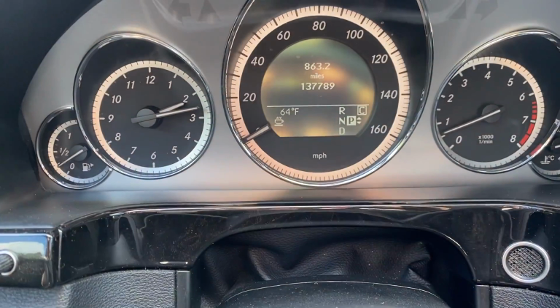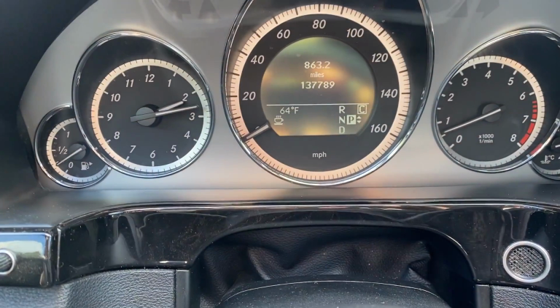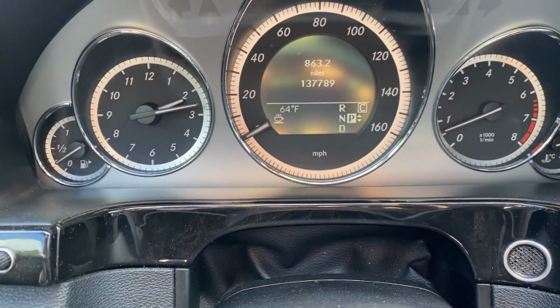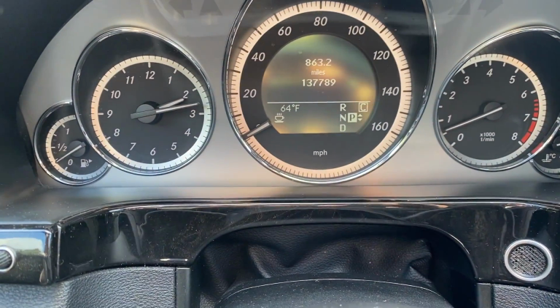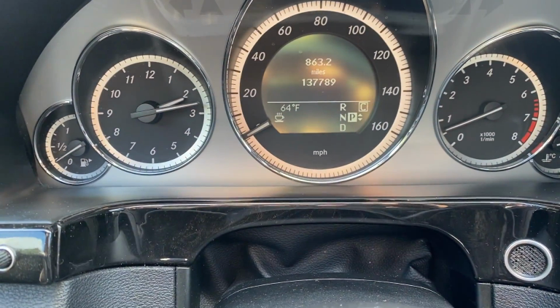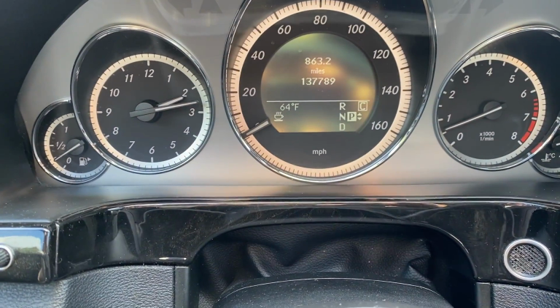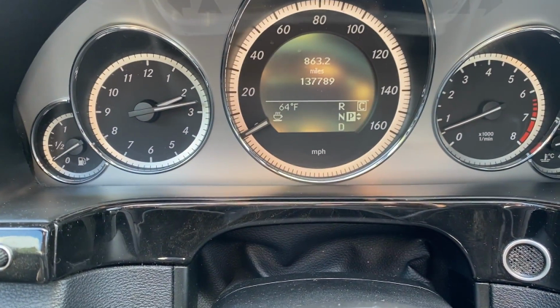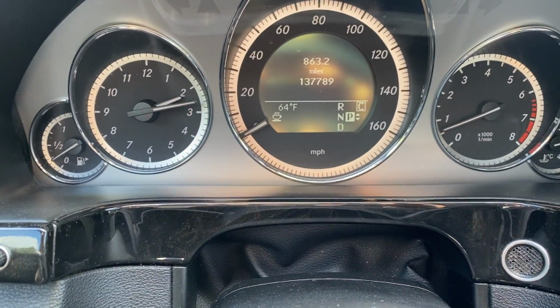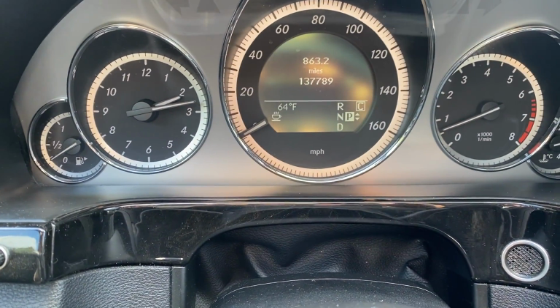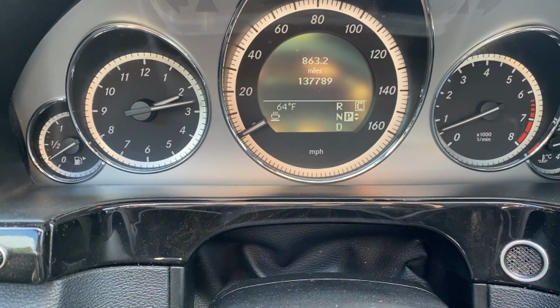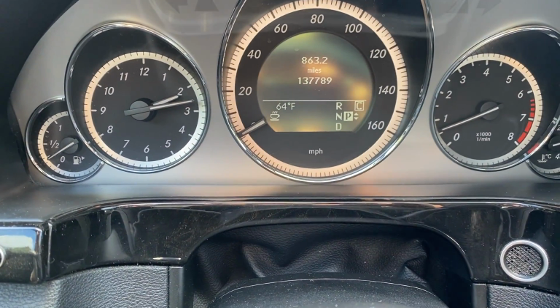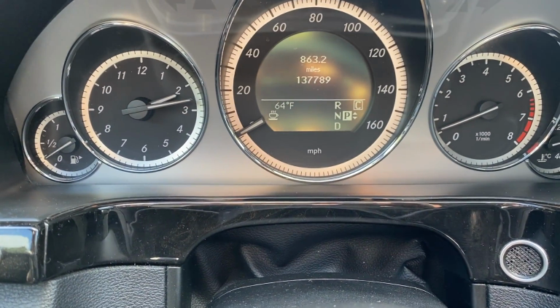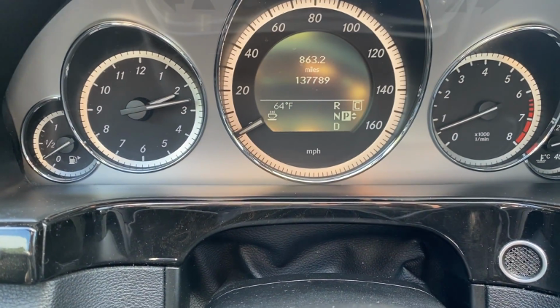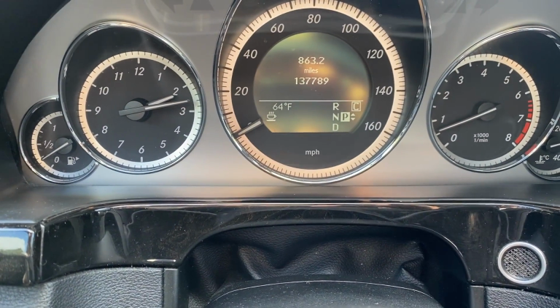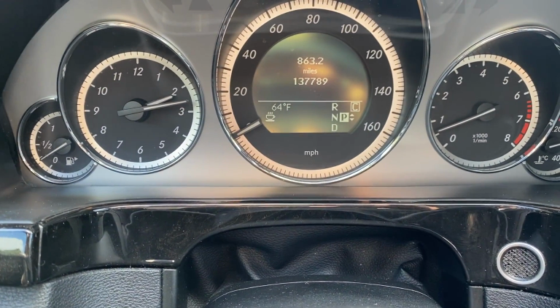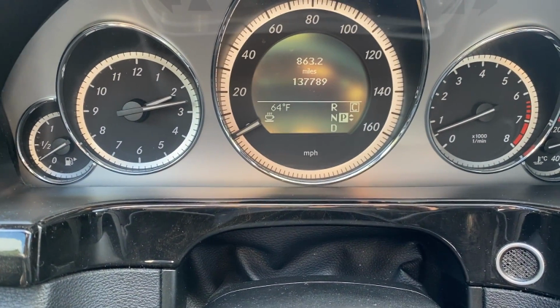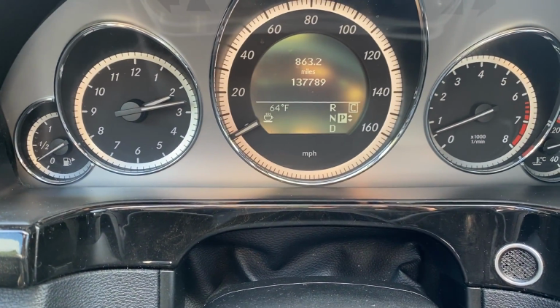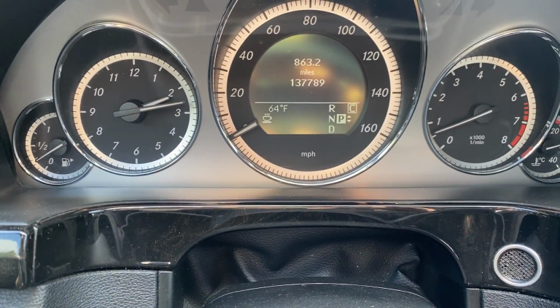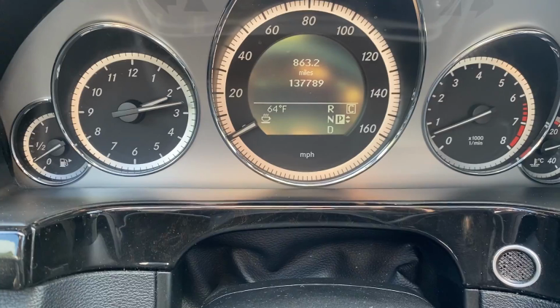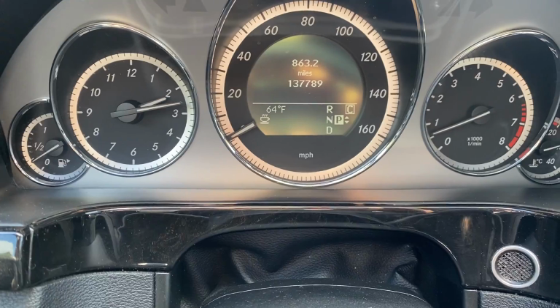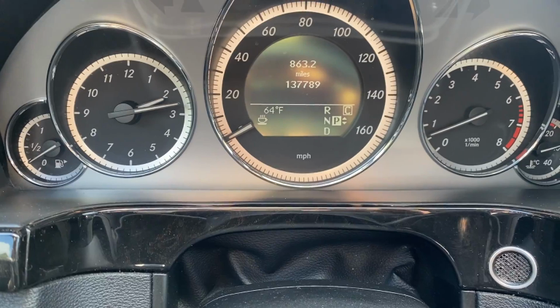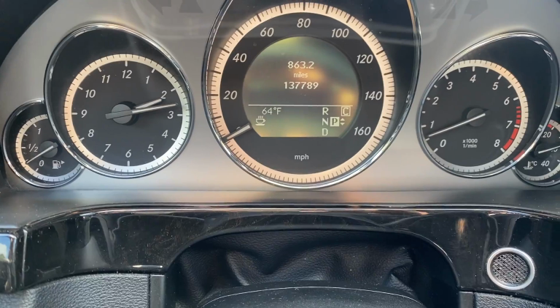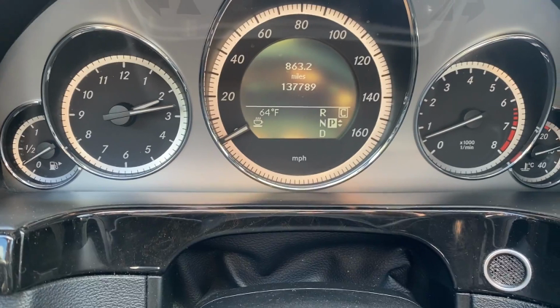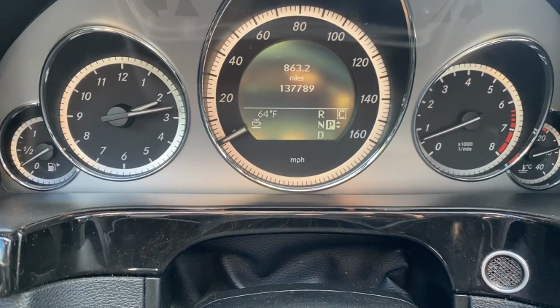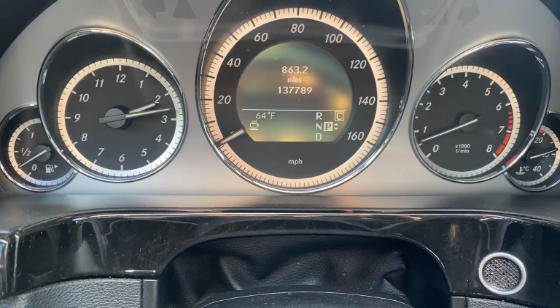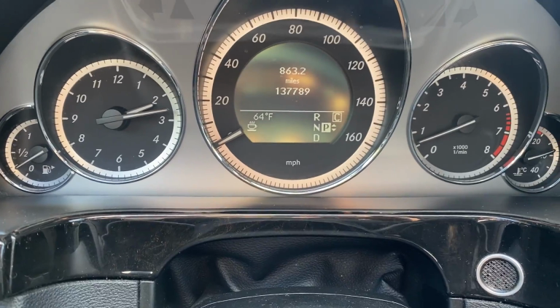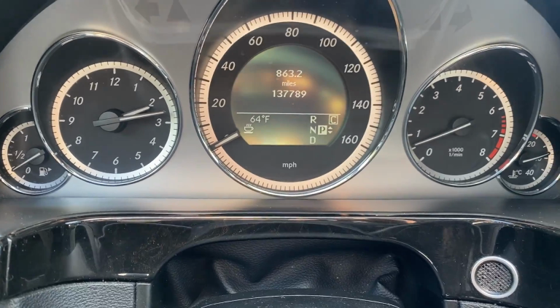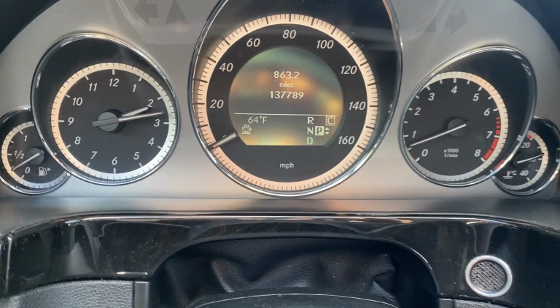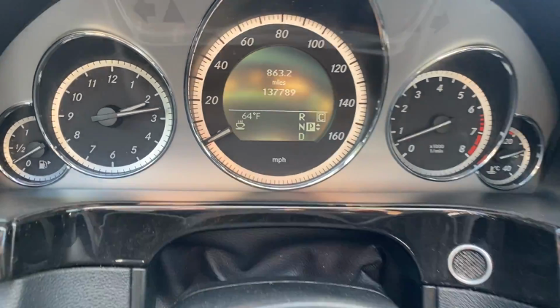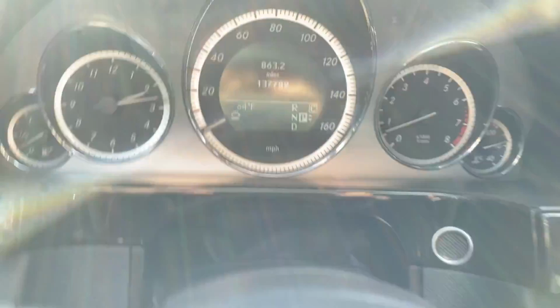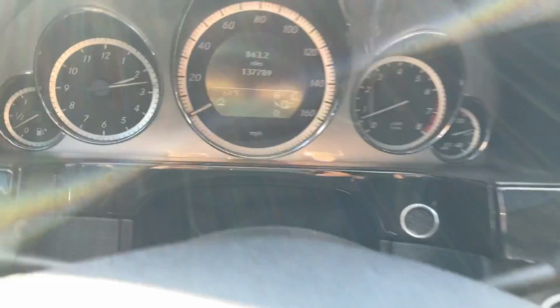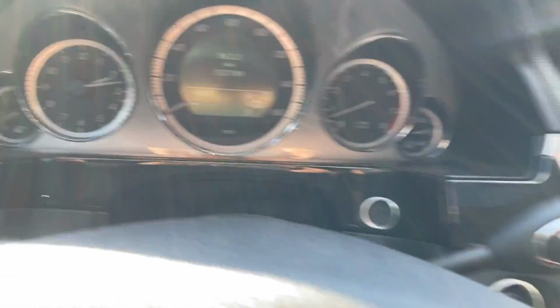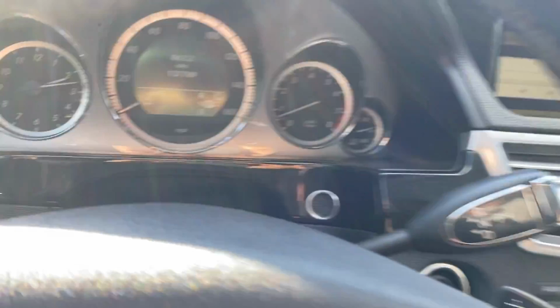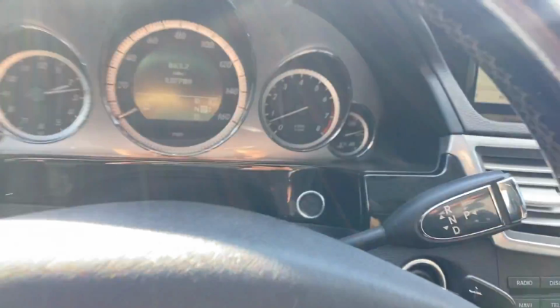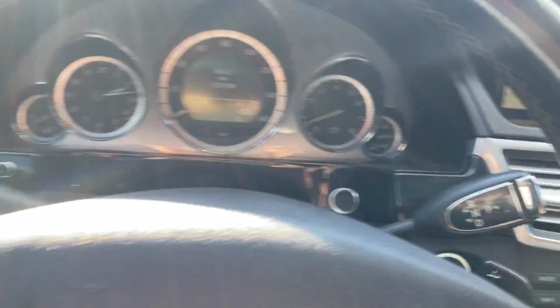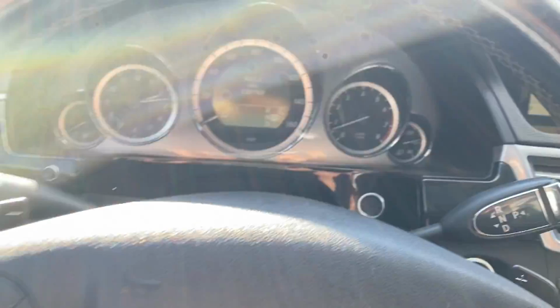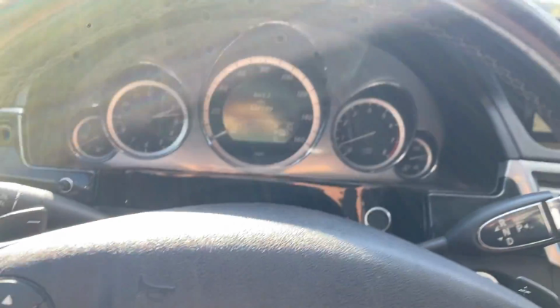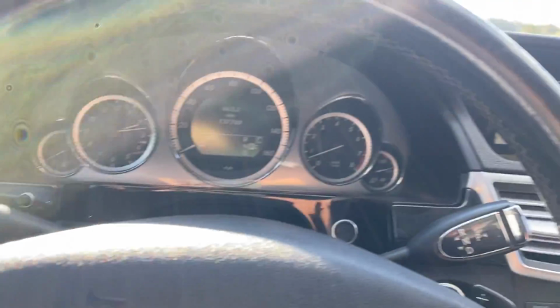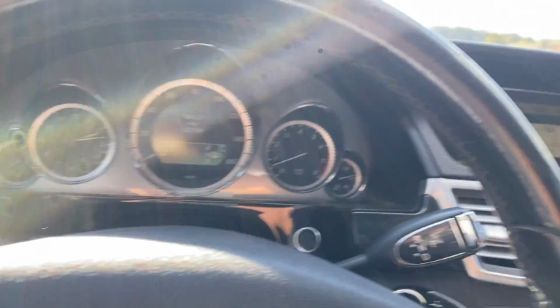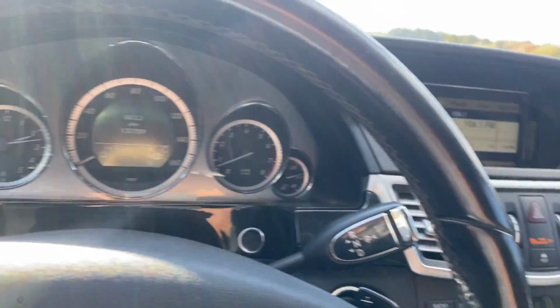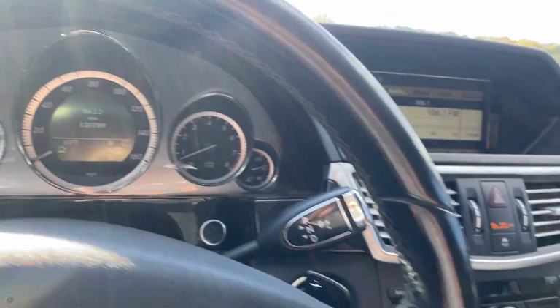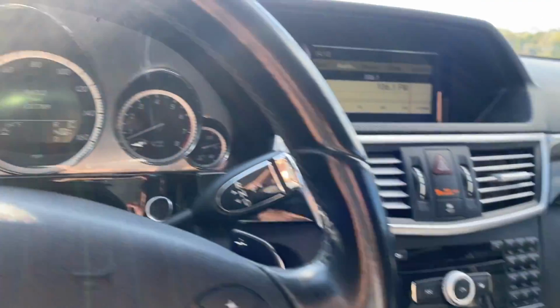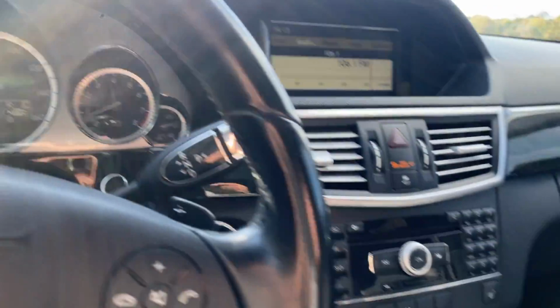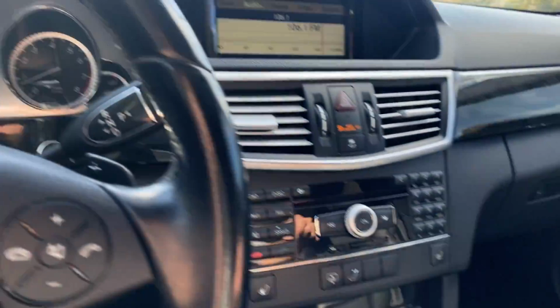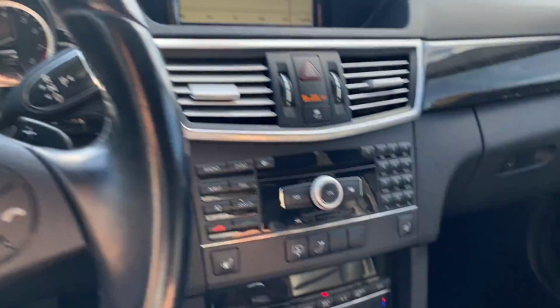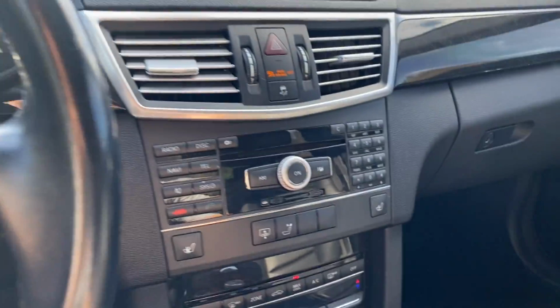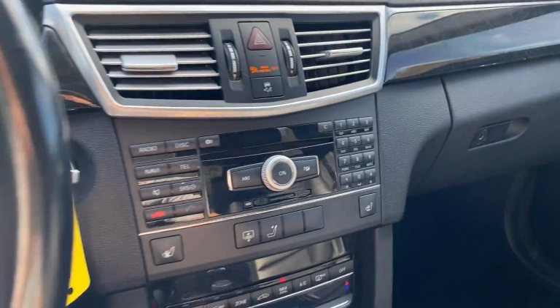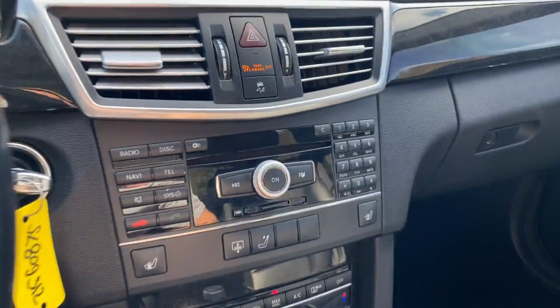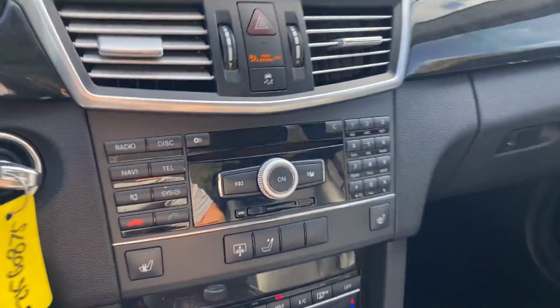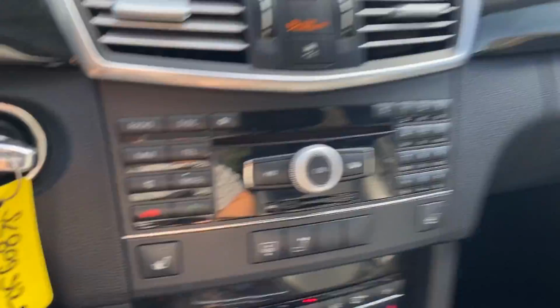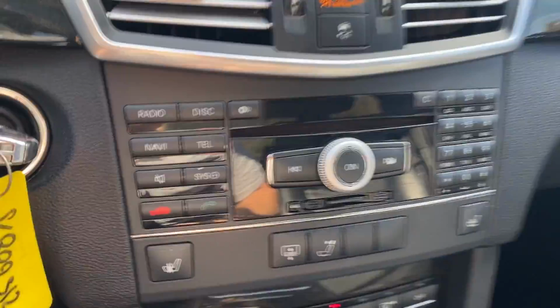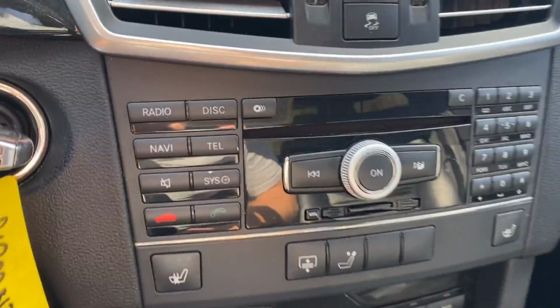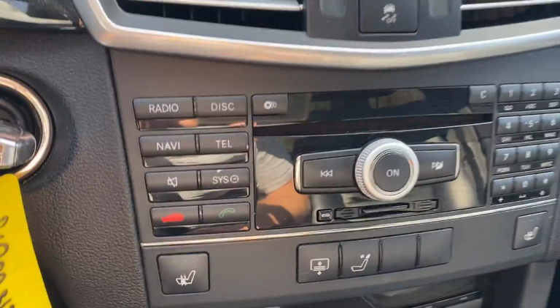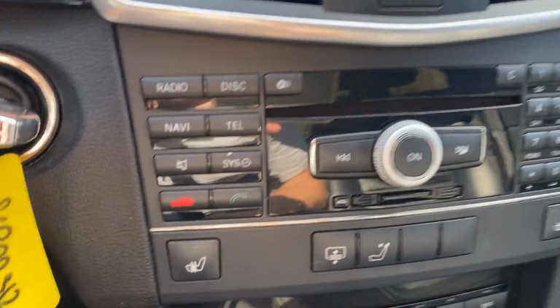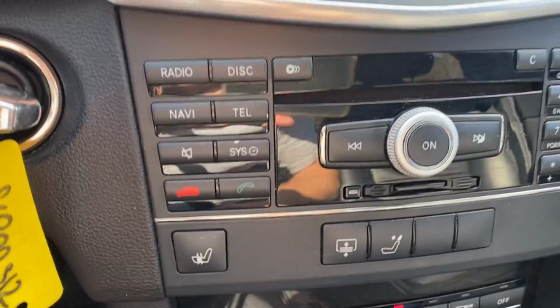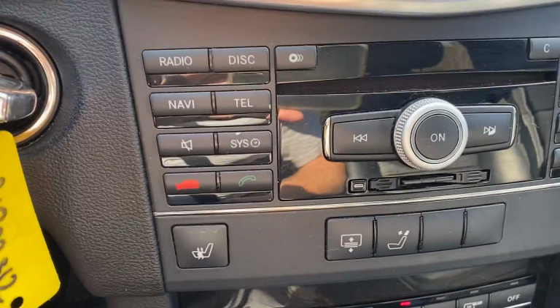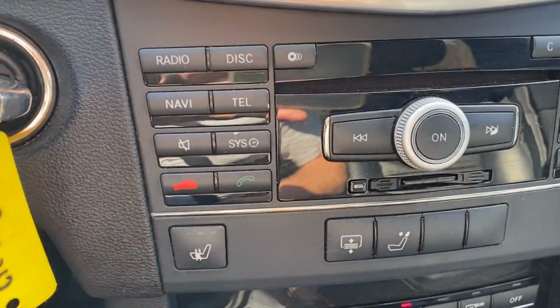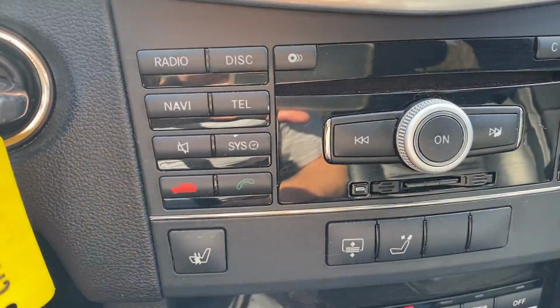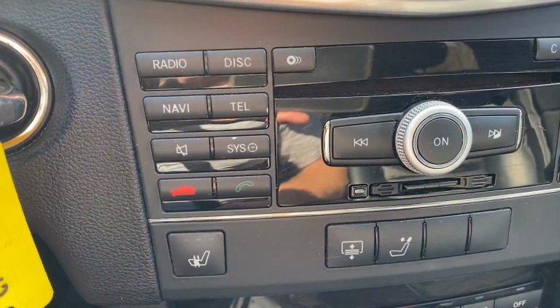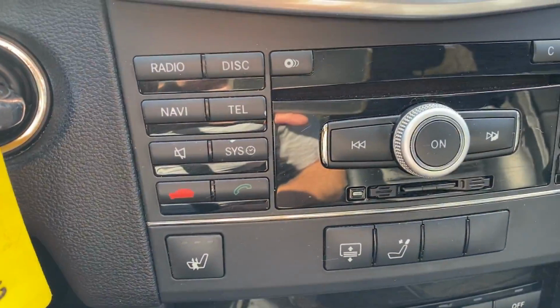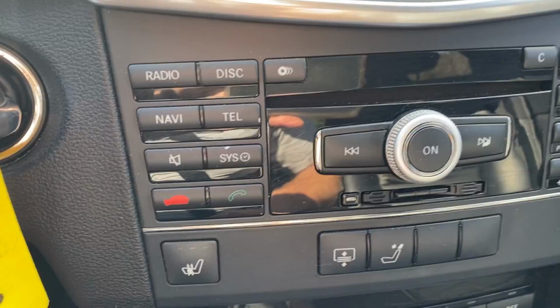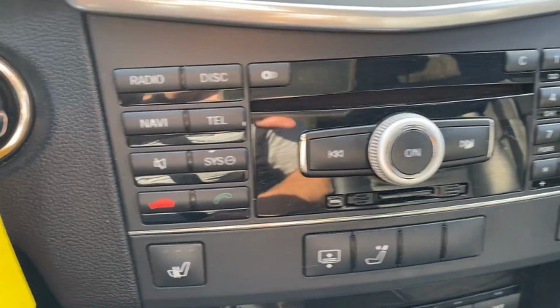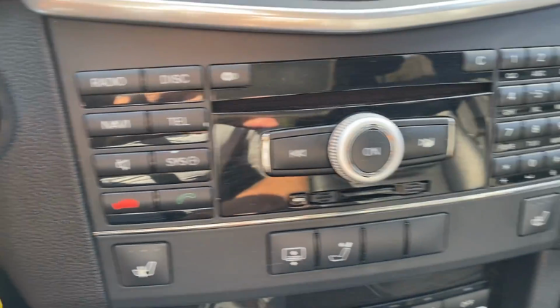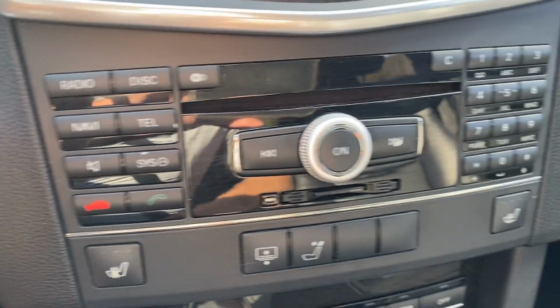You've got 137,789 on the odometer. There's all your controls there.